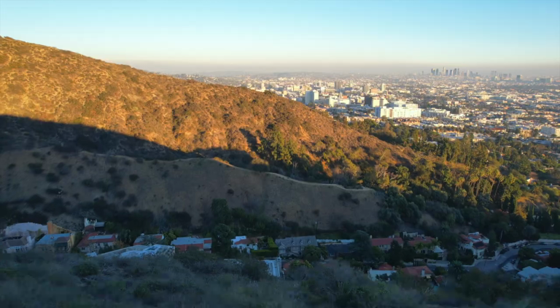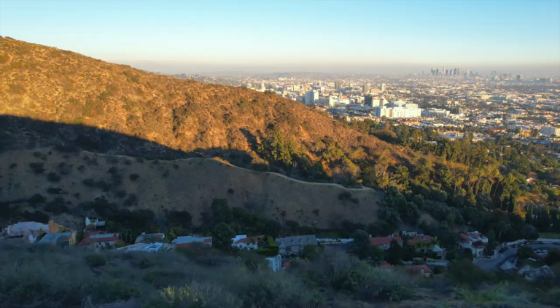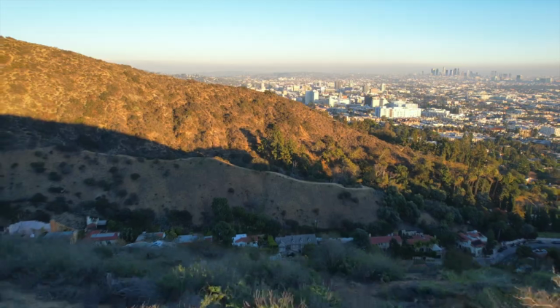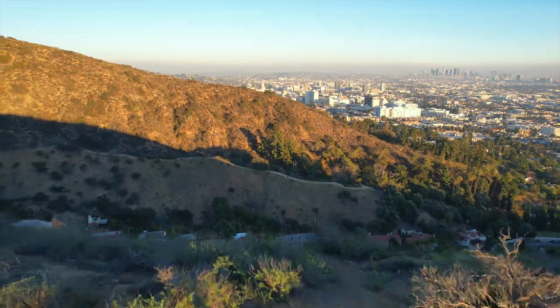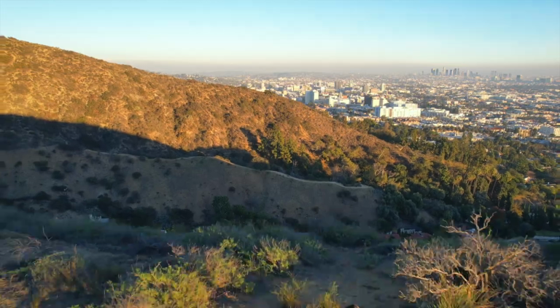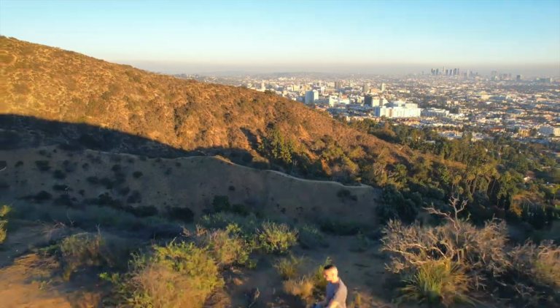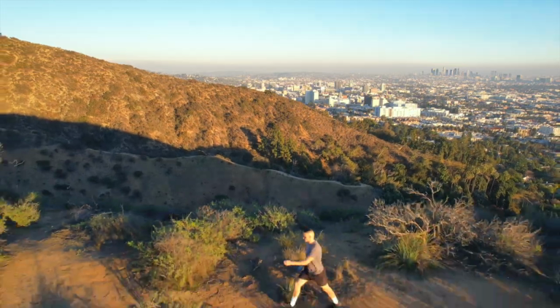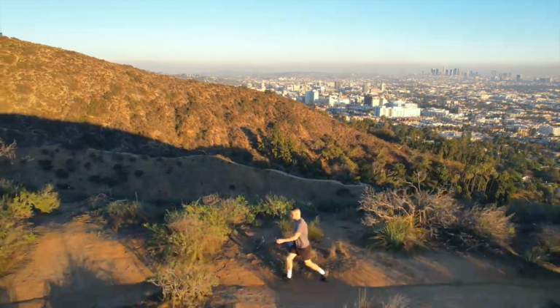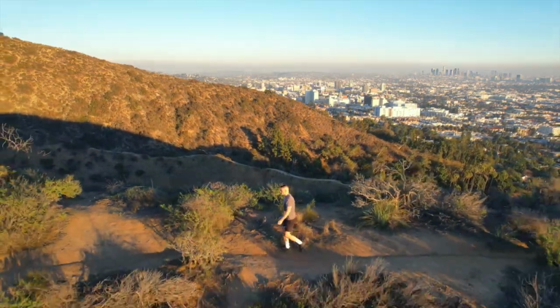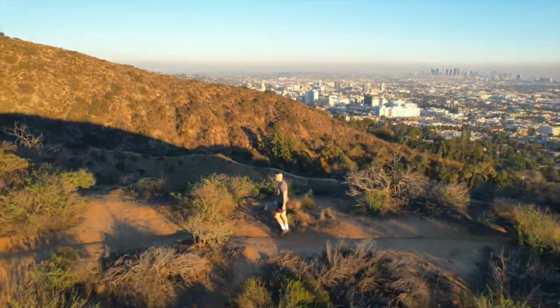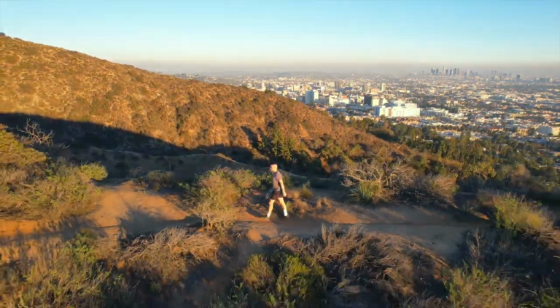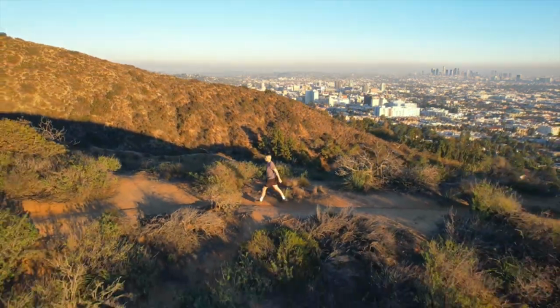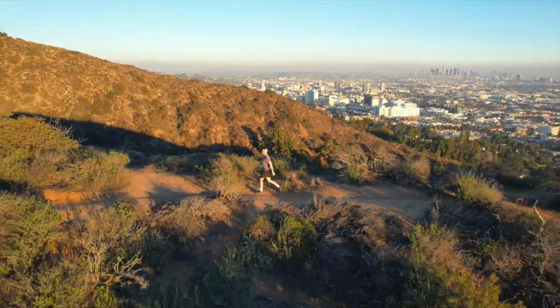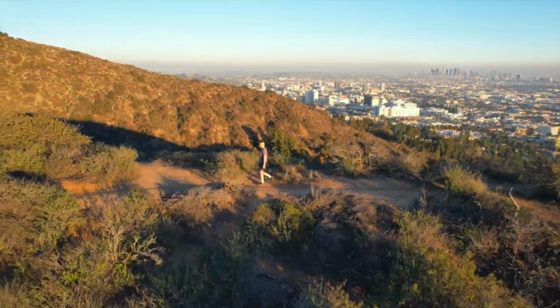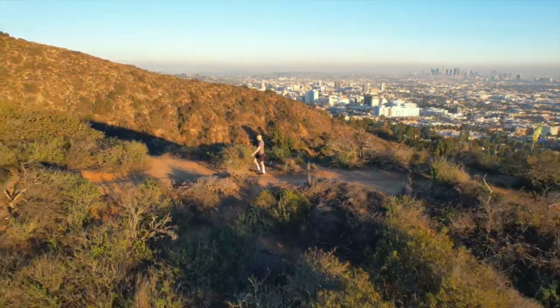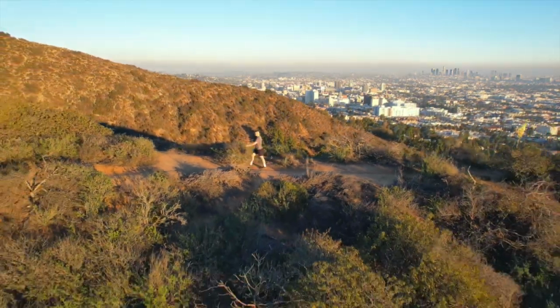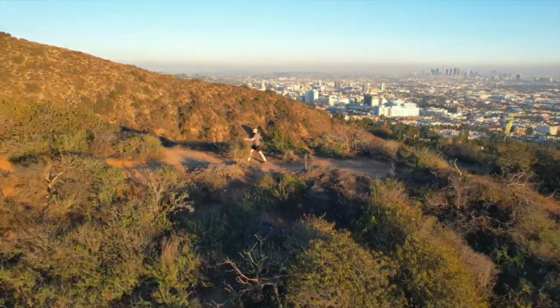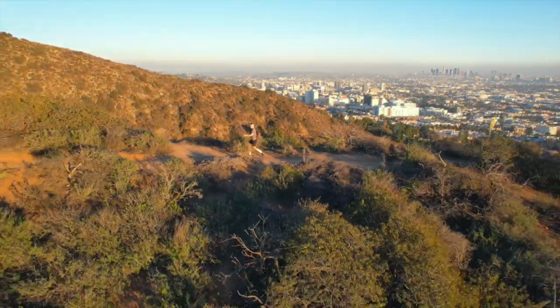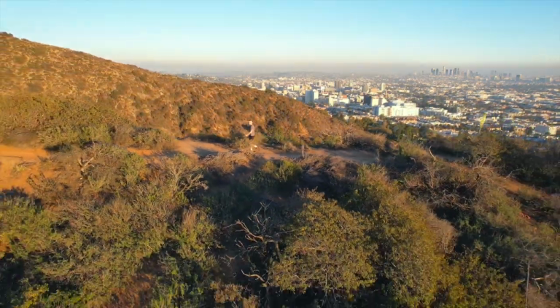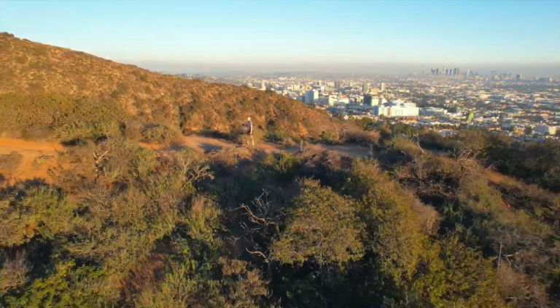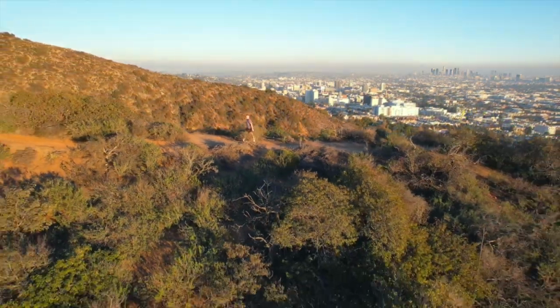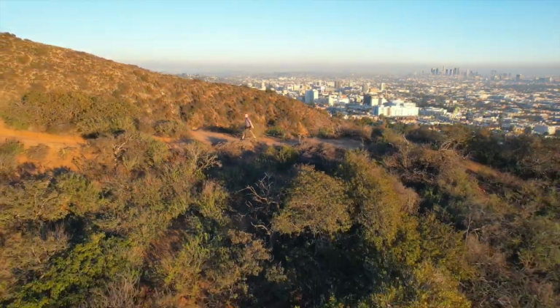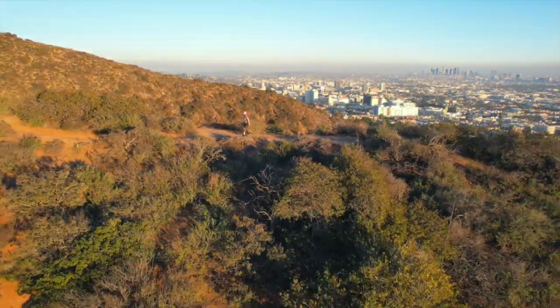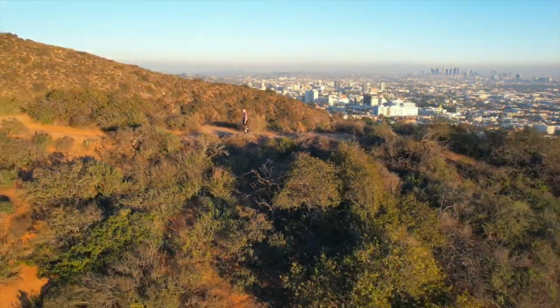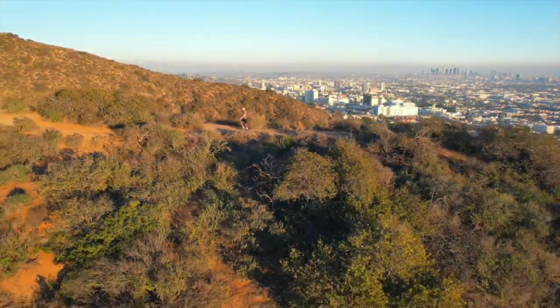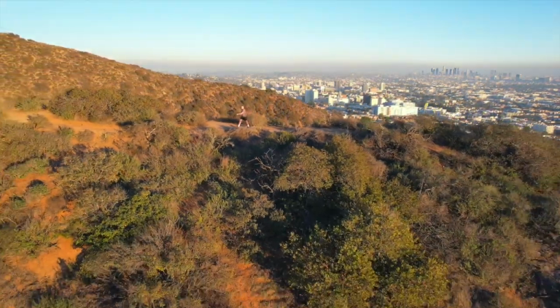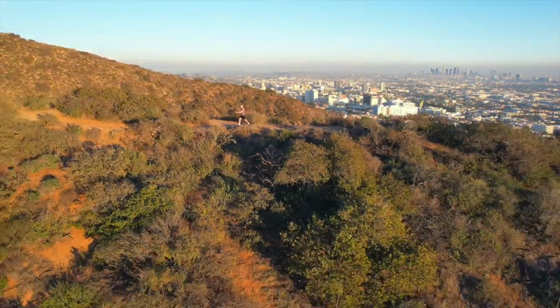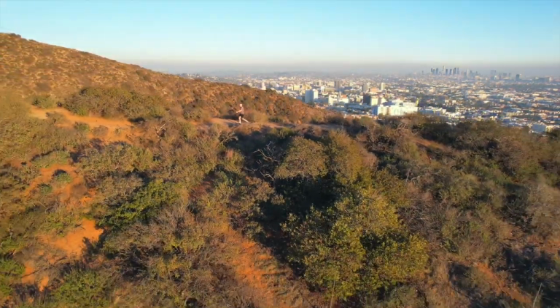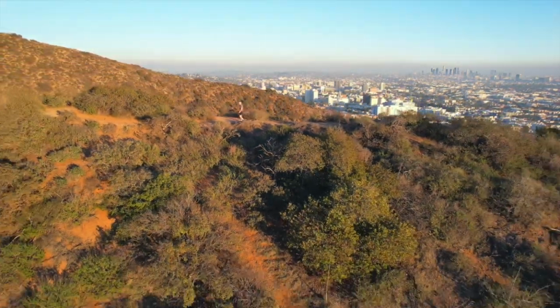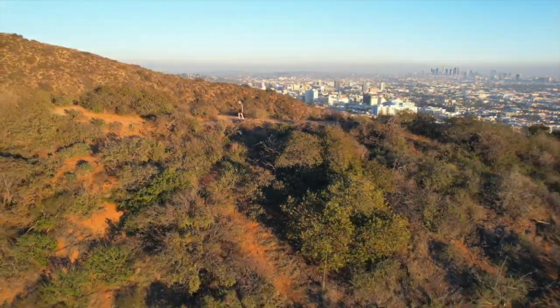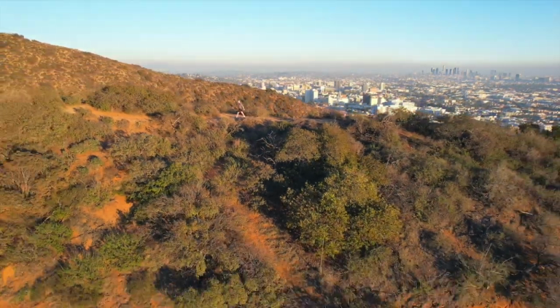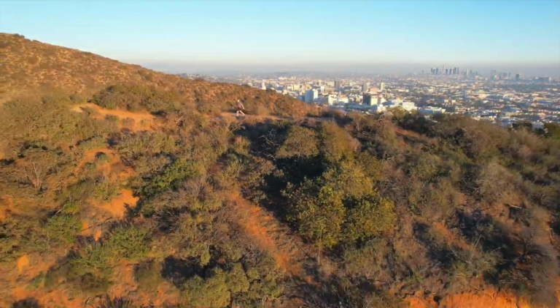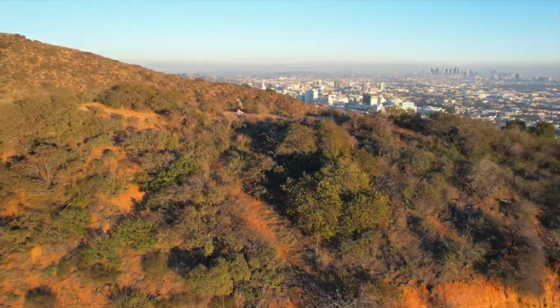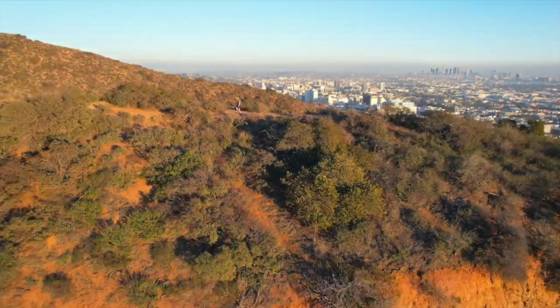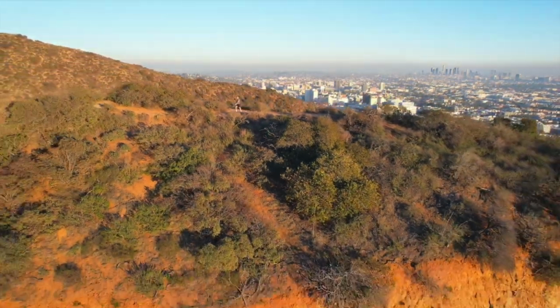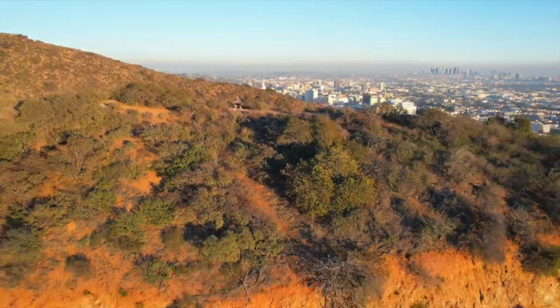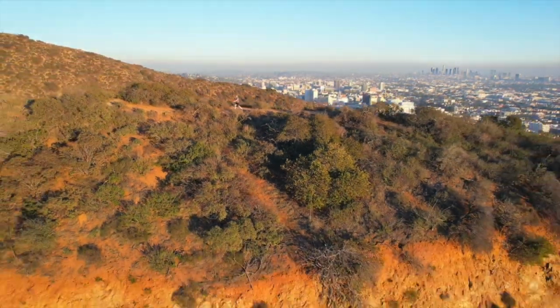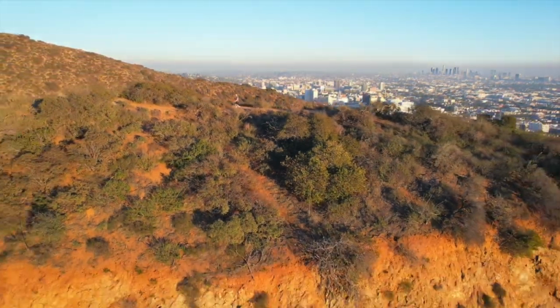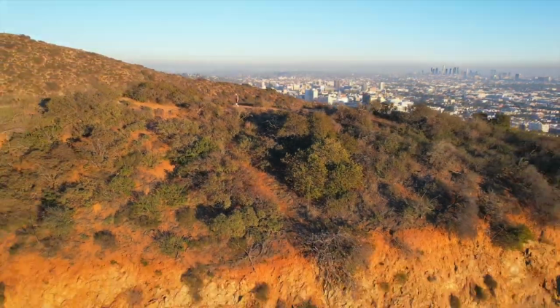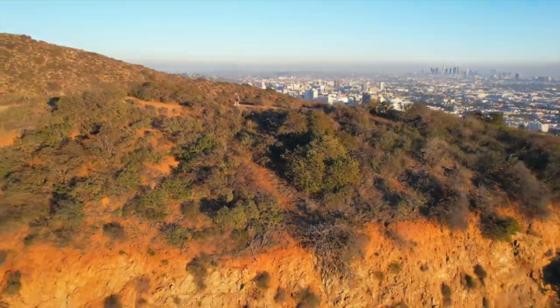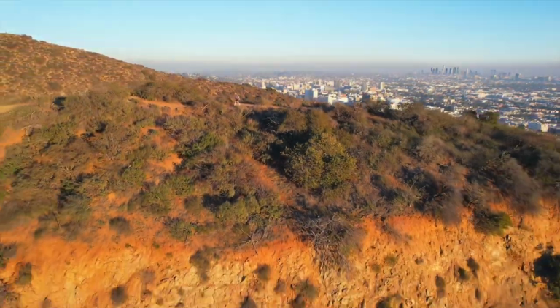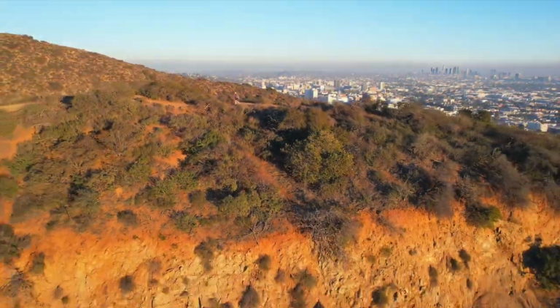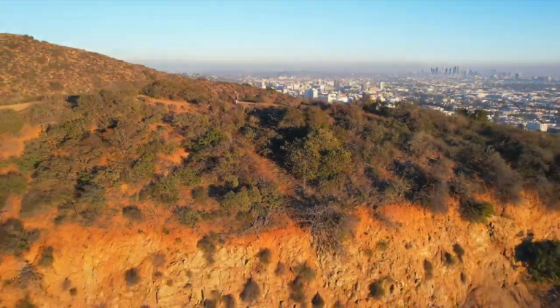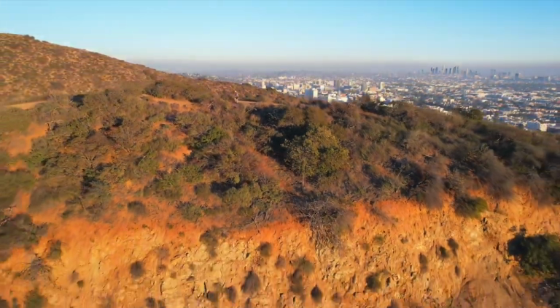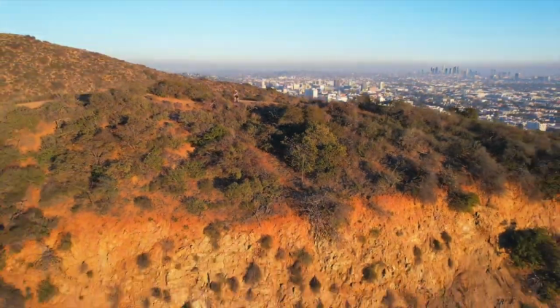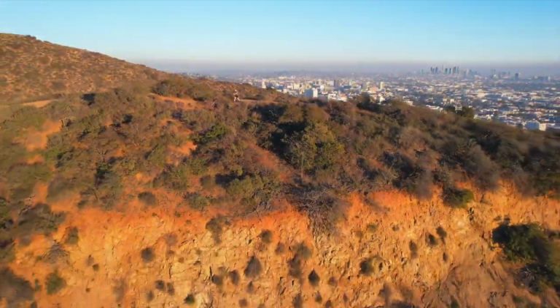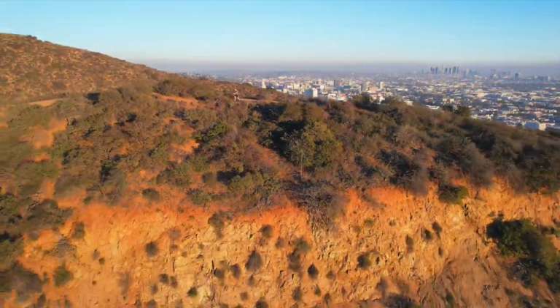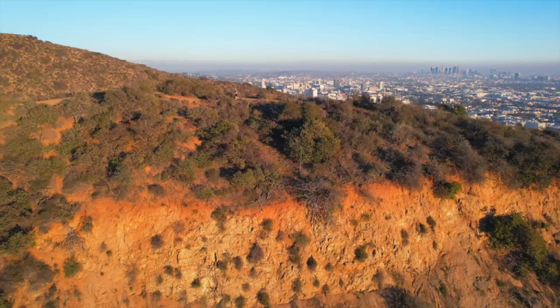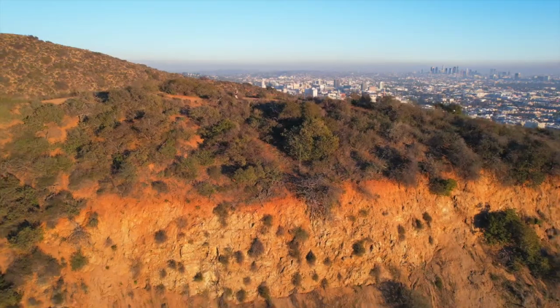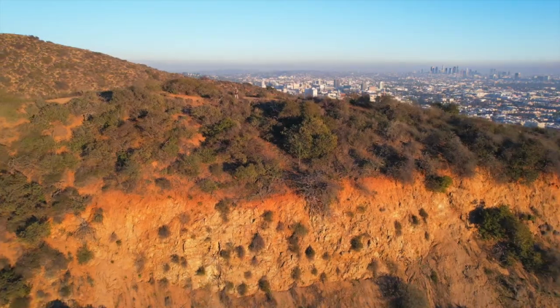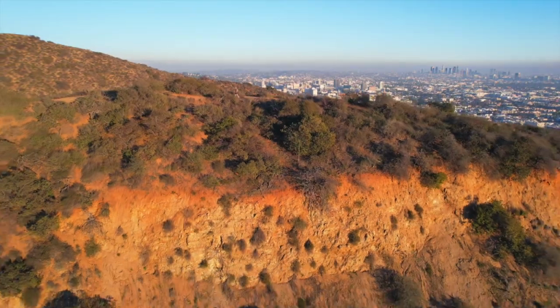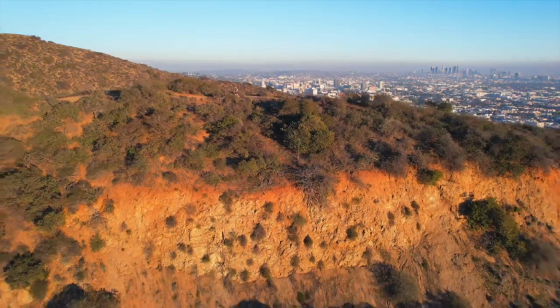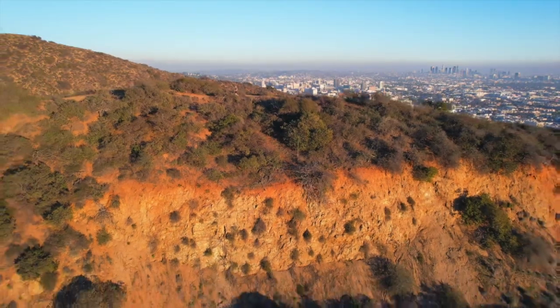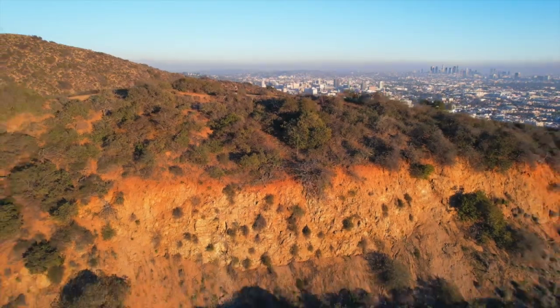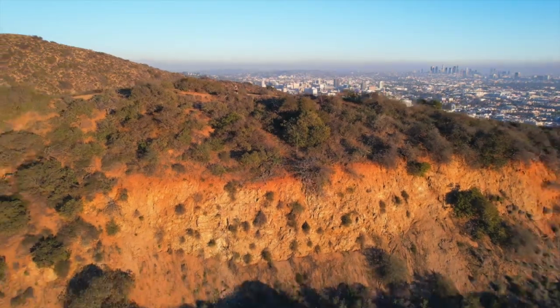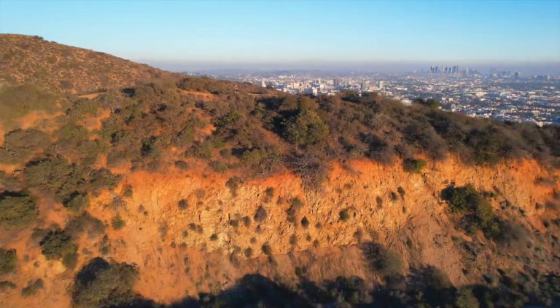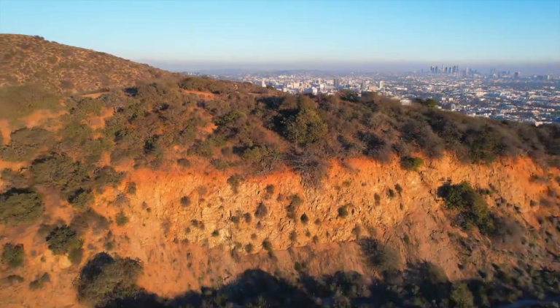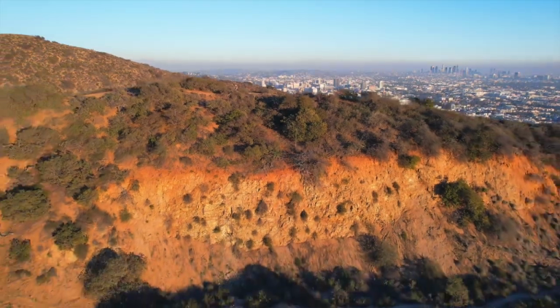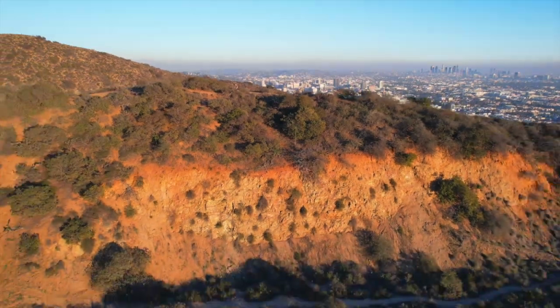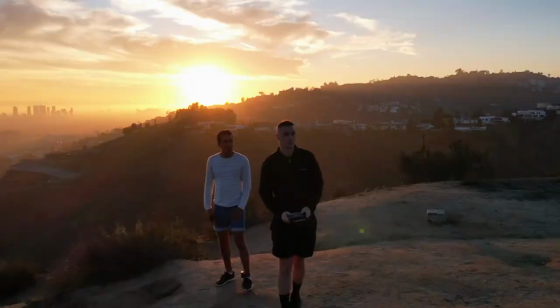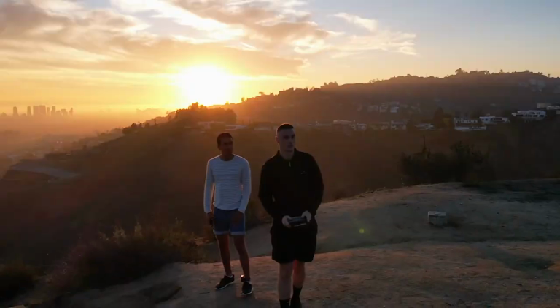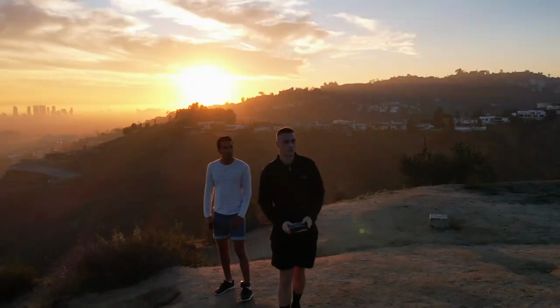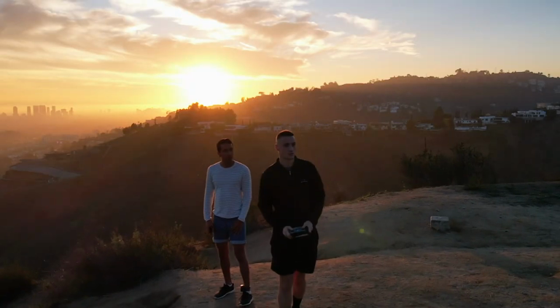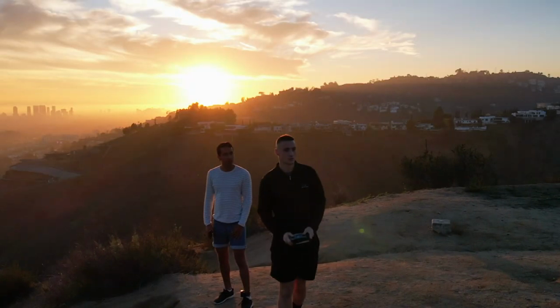I stumbled upon the coolest secret hike right in the middle of Hollywood. I can't wait to show you guys. Check it out.